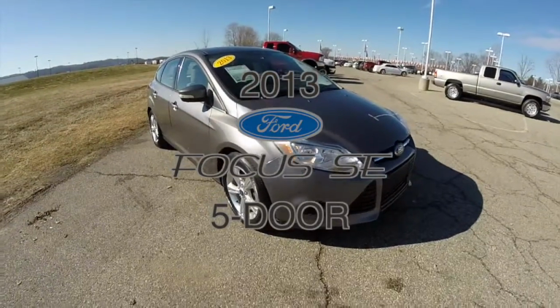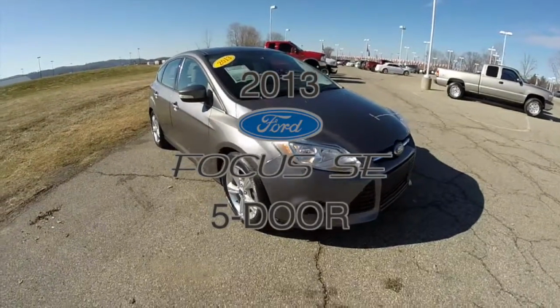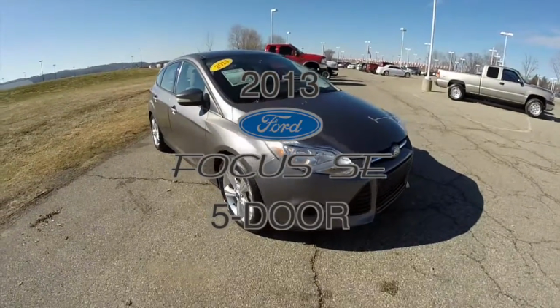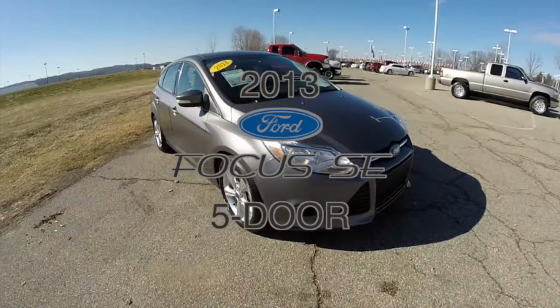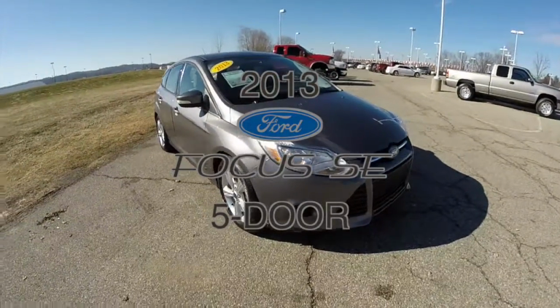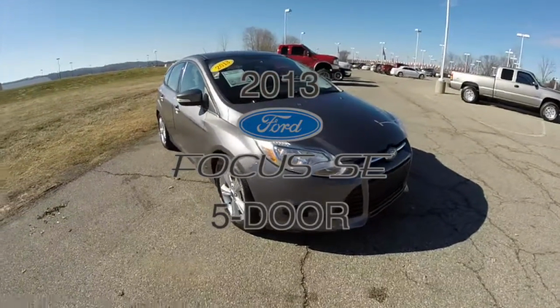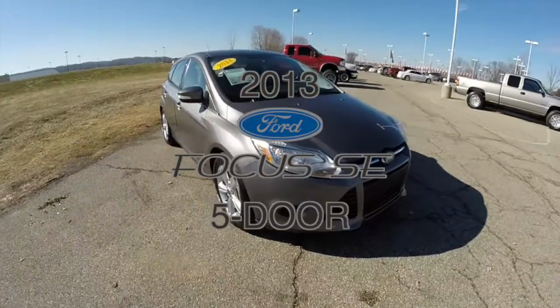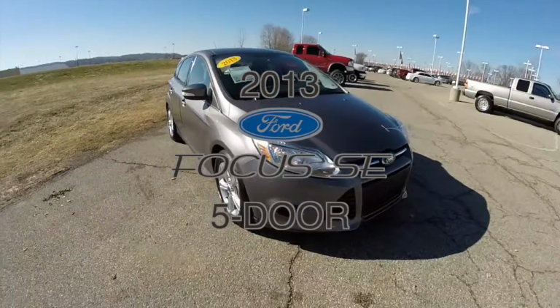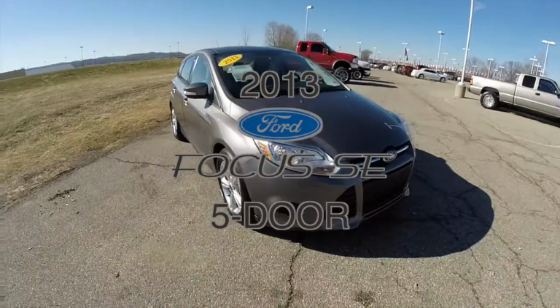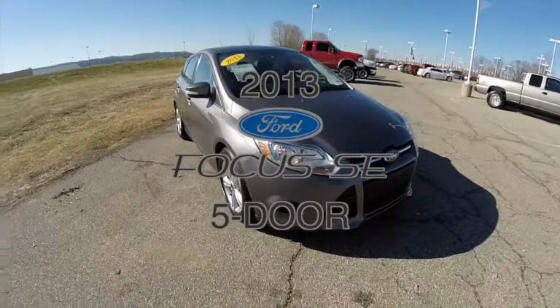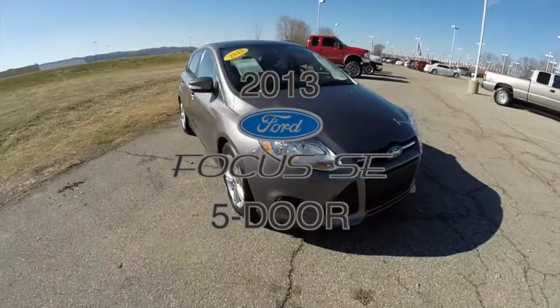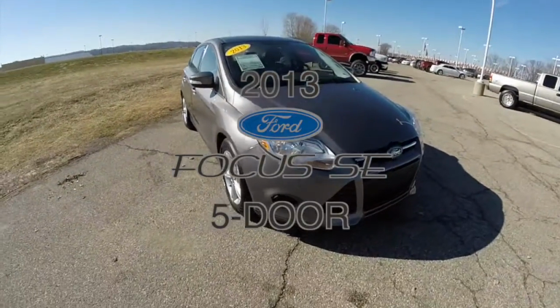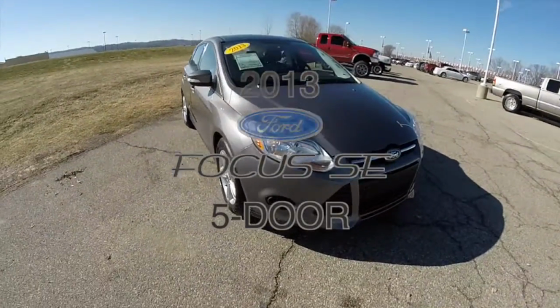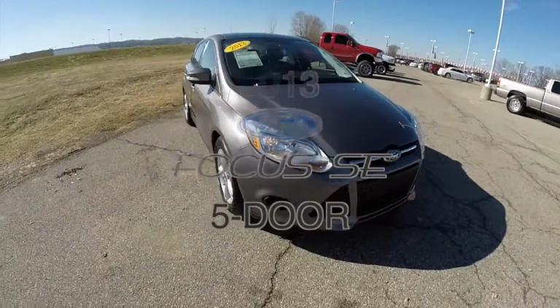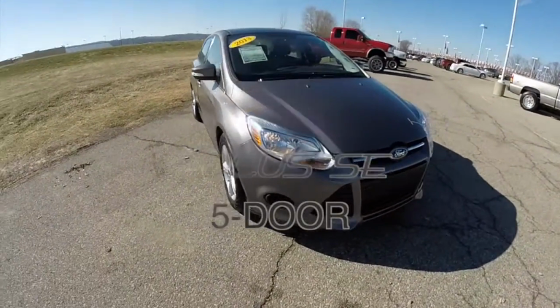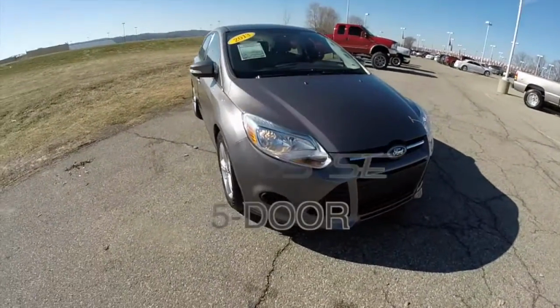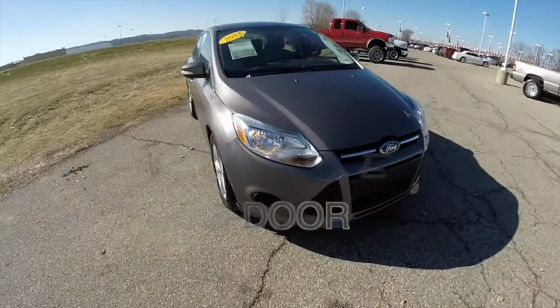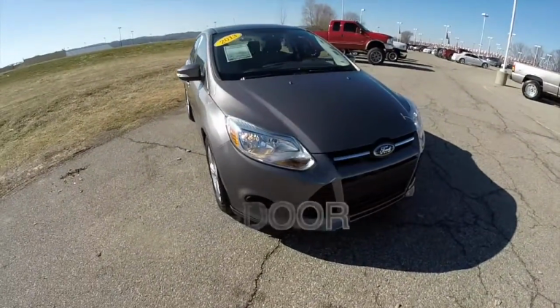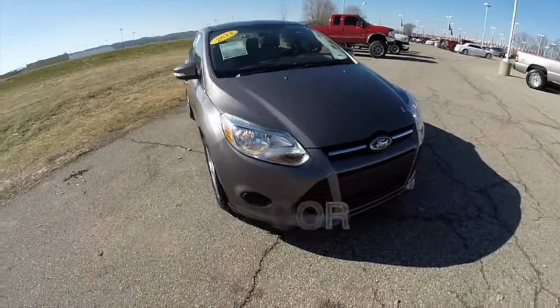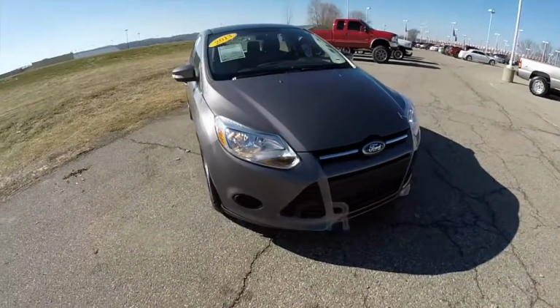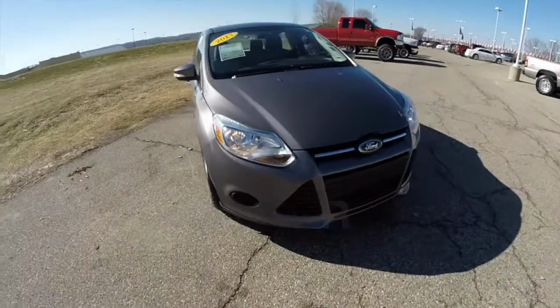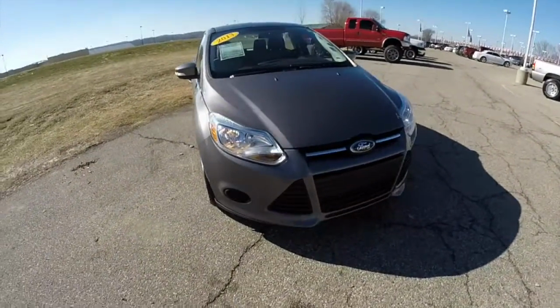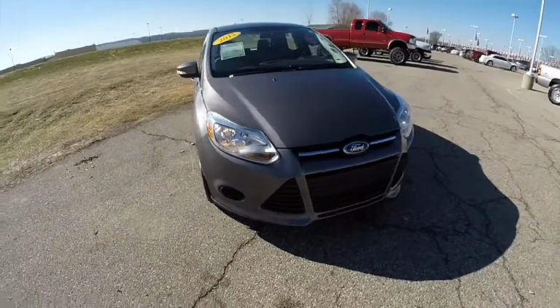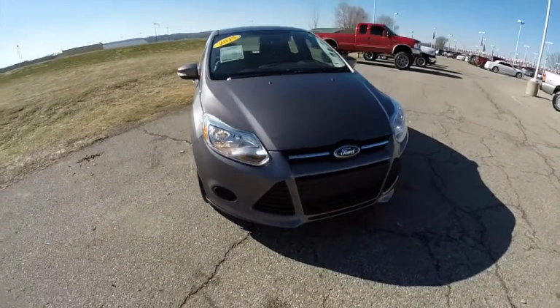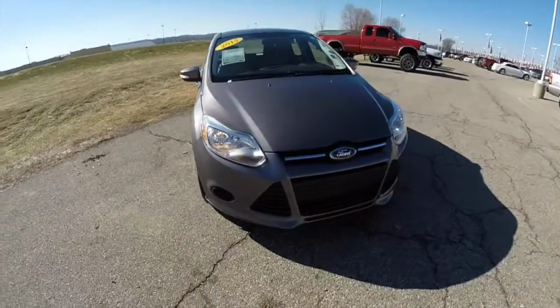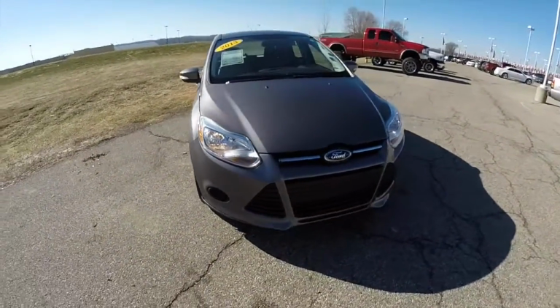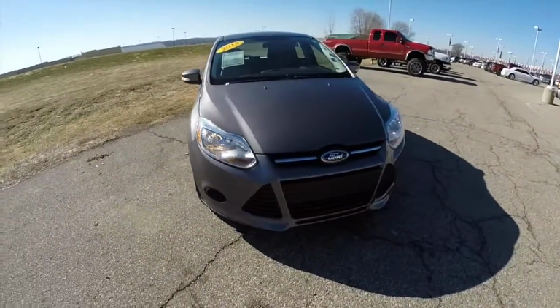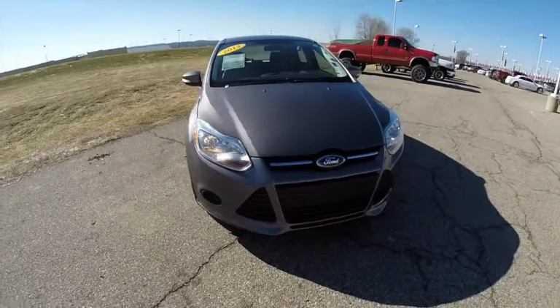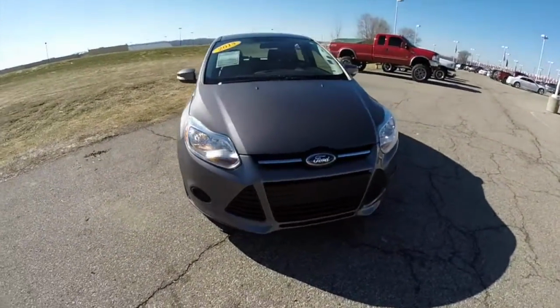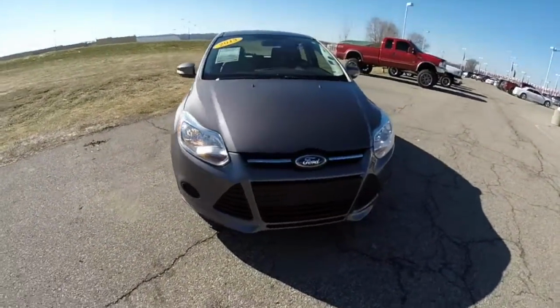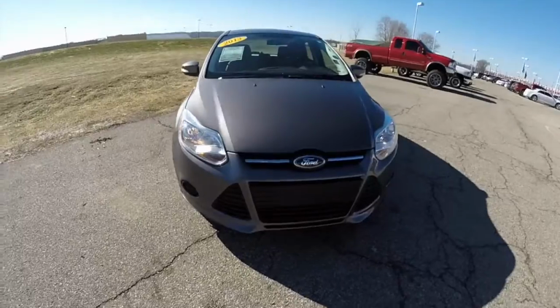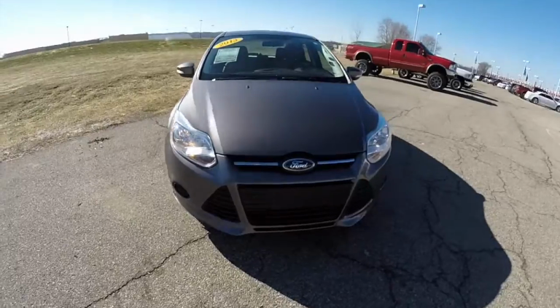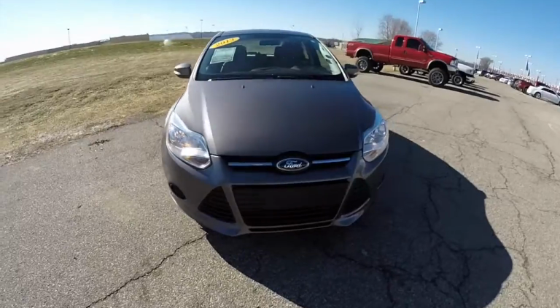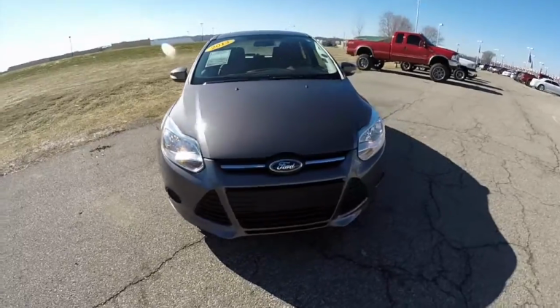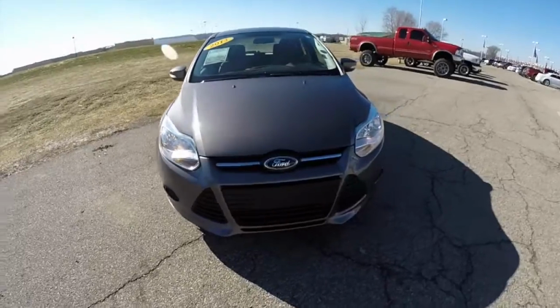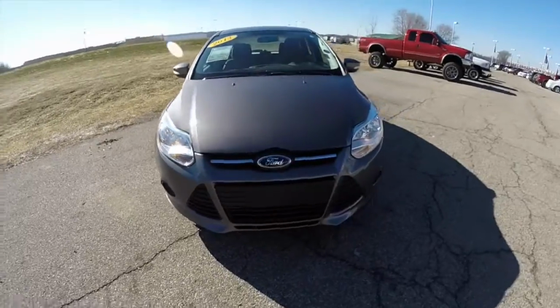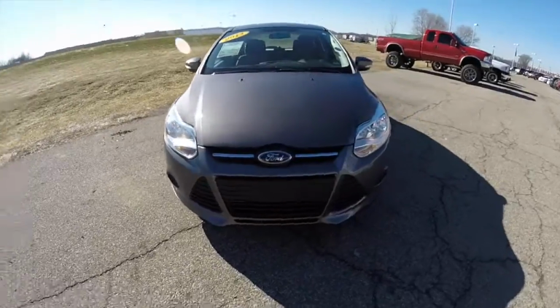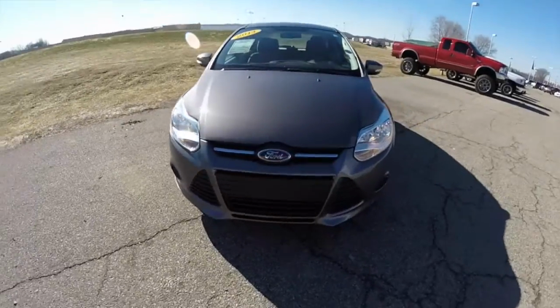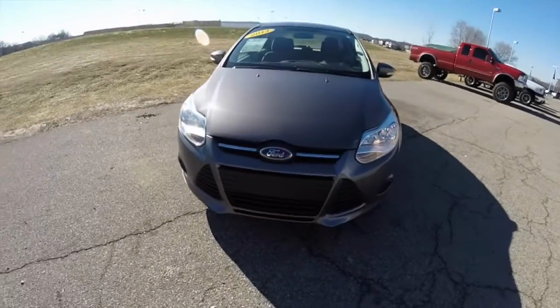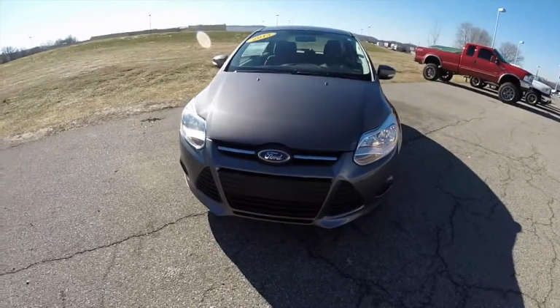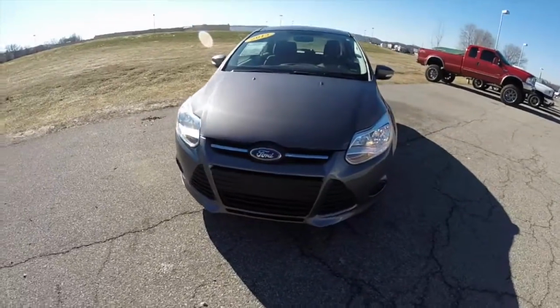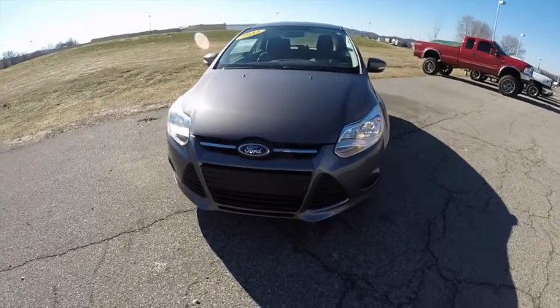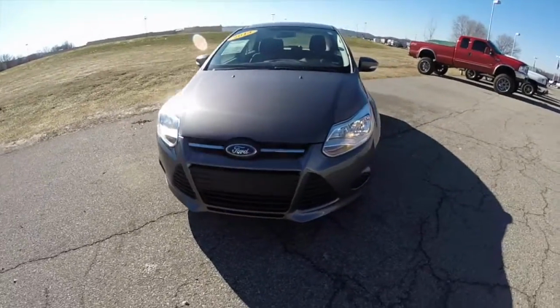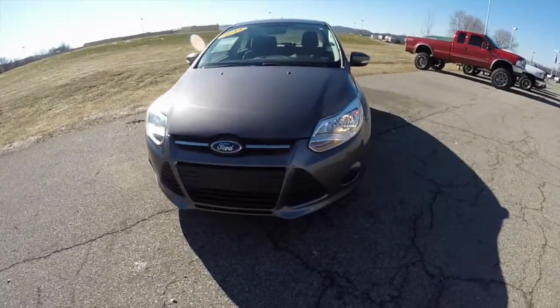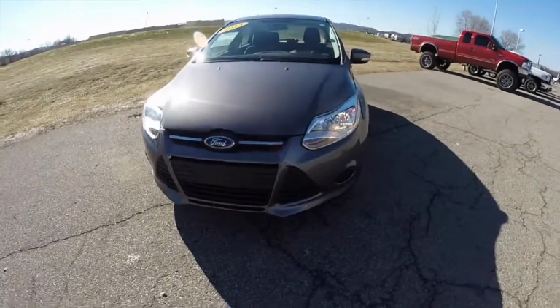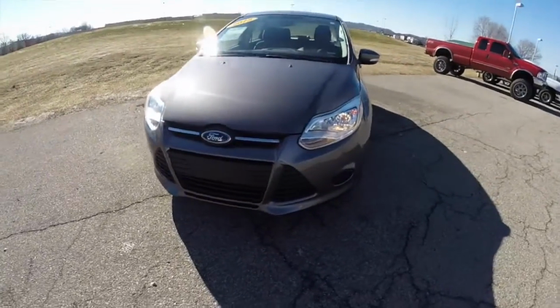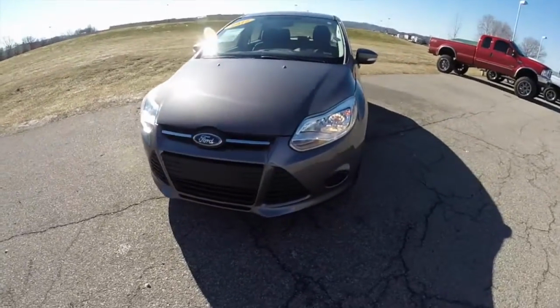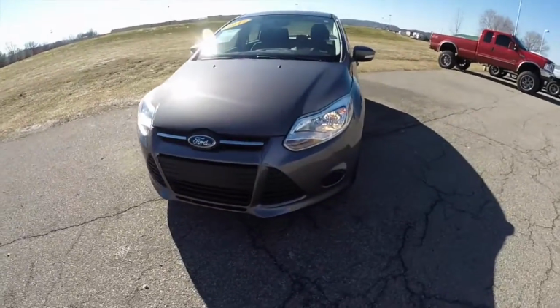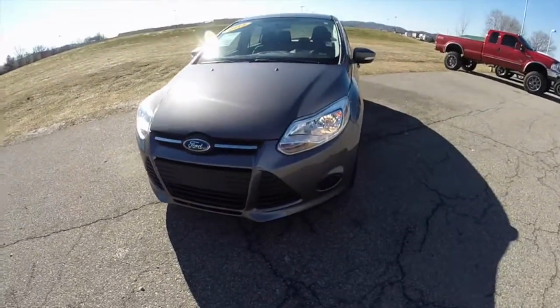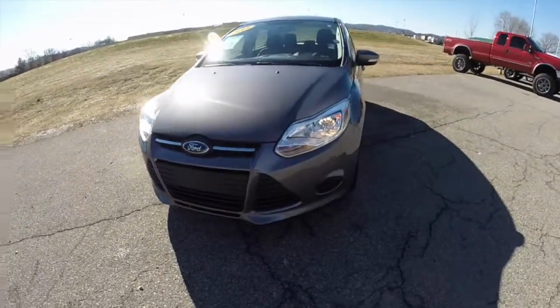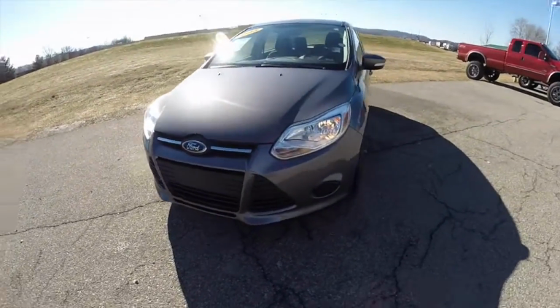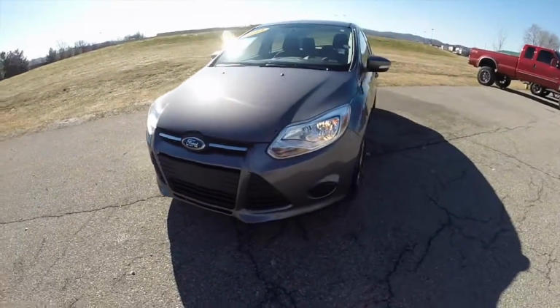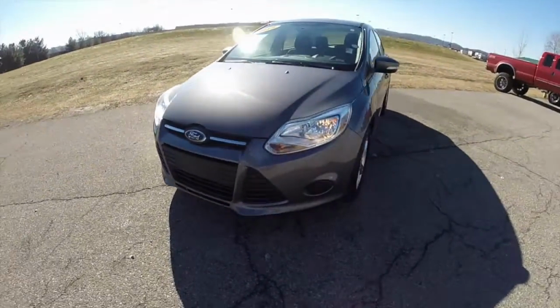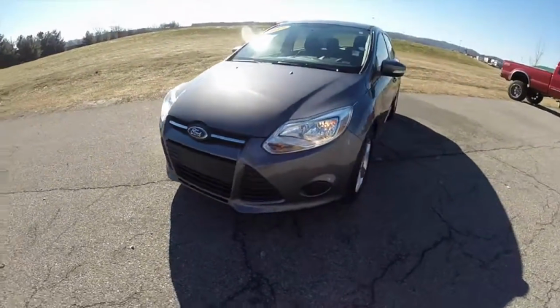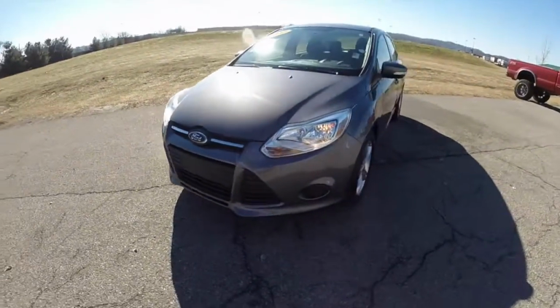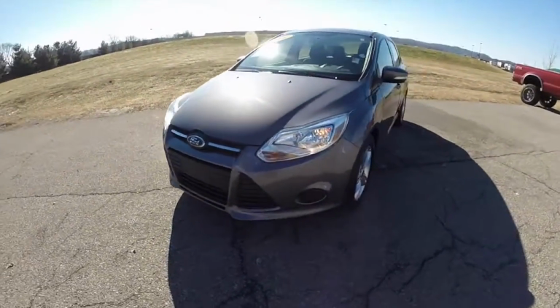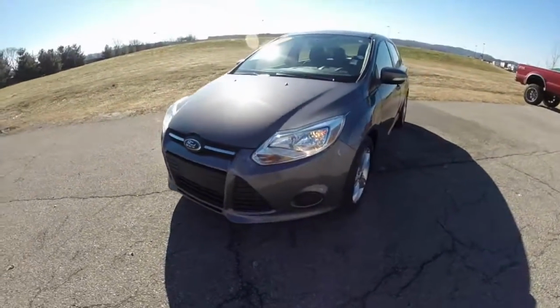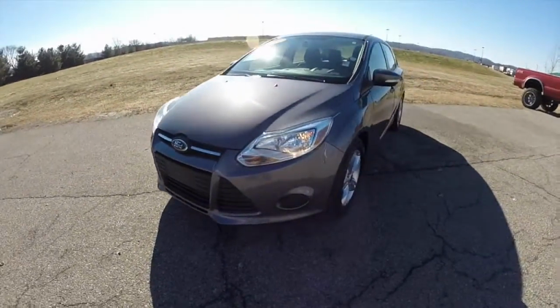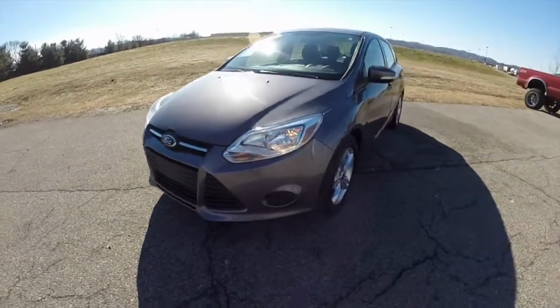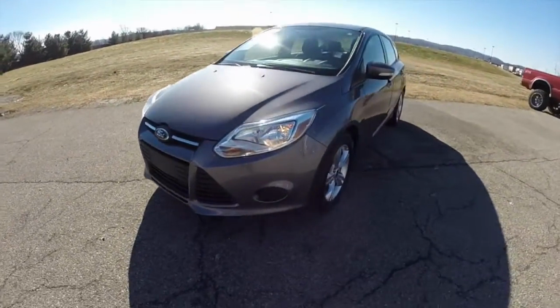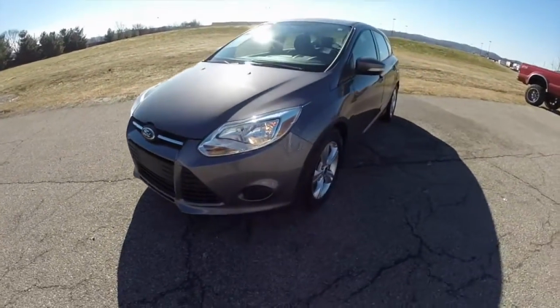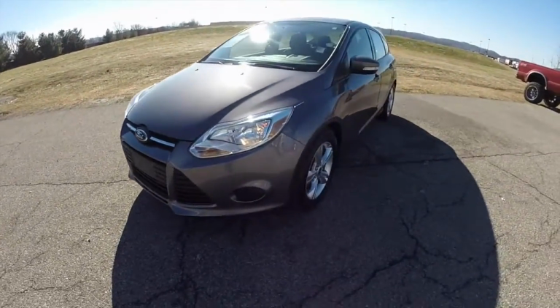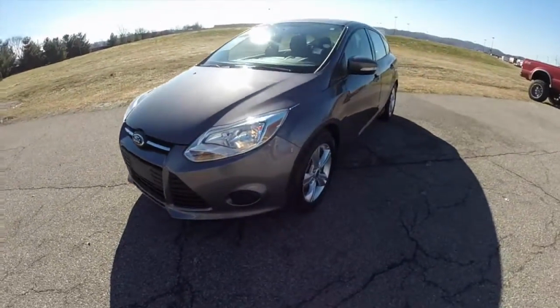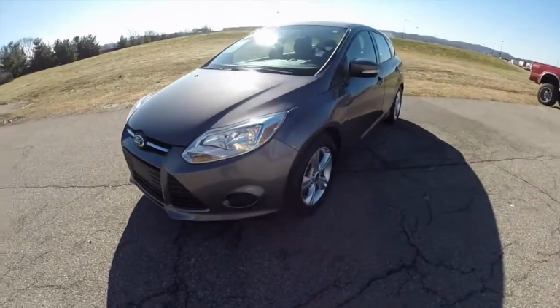Hello everyone. Today we're going to take a quick walk around look at this 2013 Ford Focus SE 5-door.